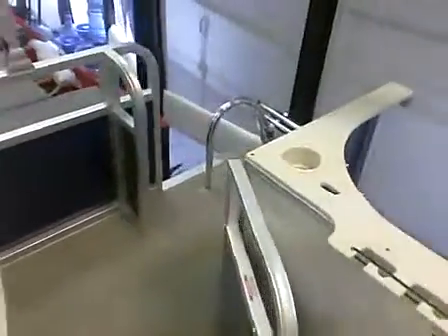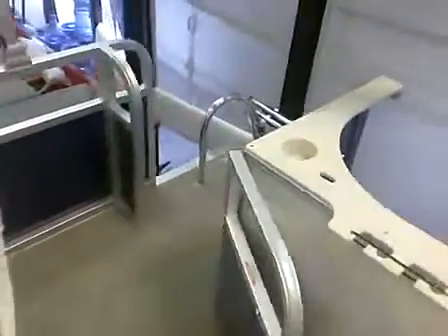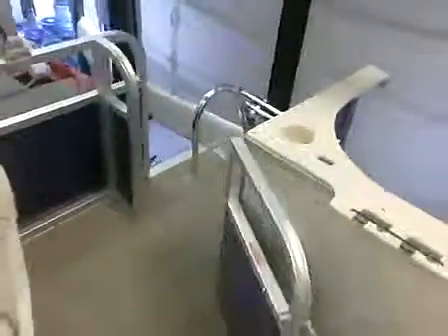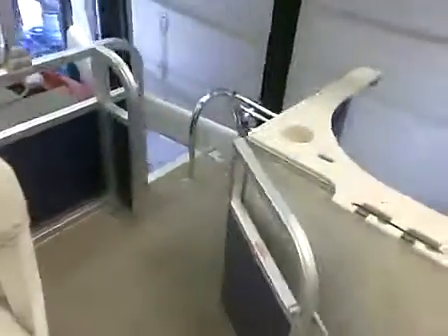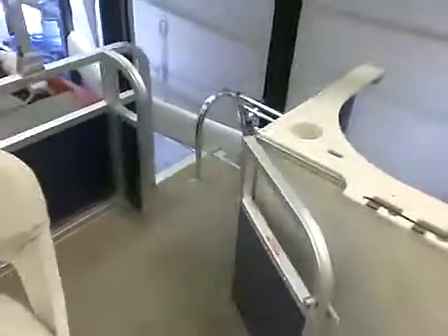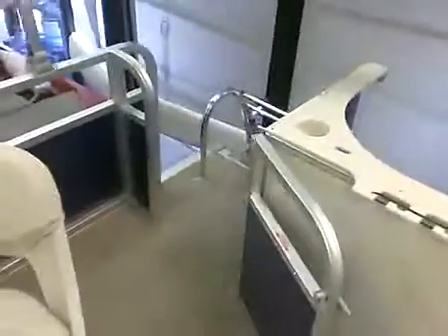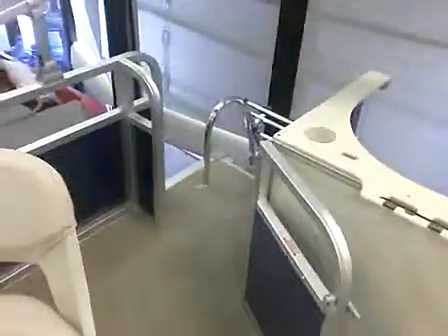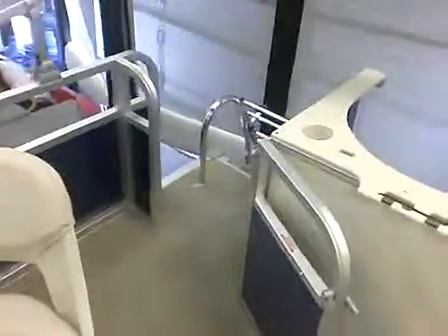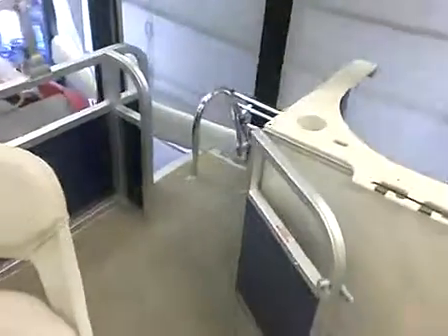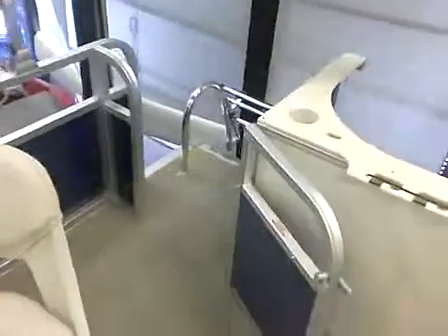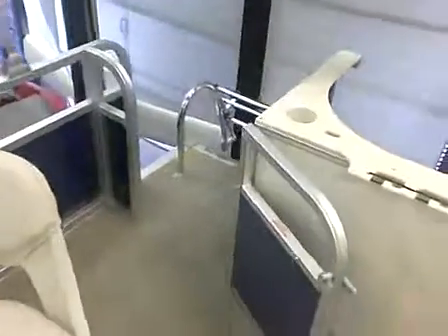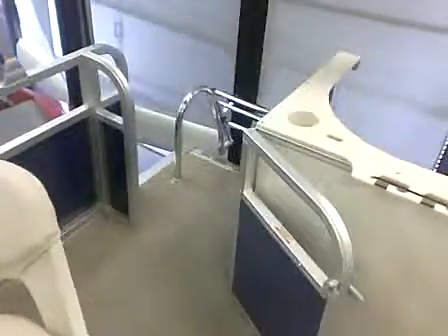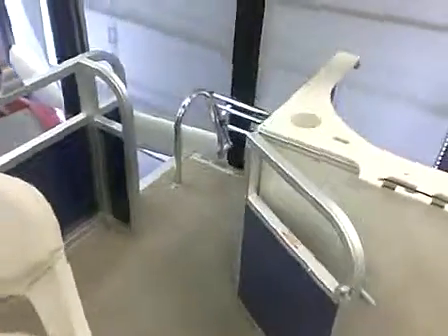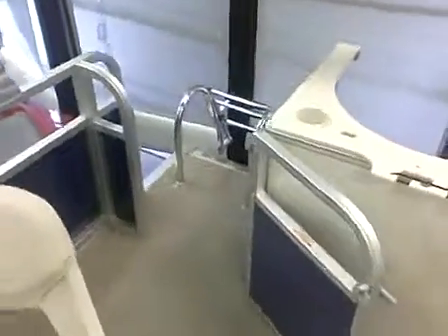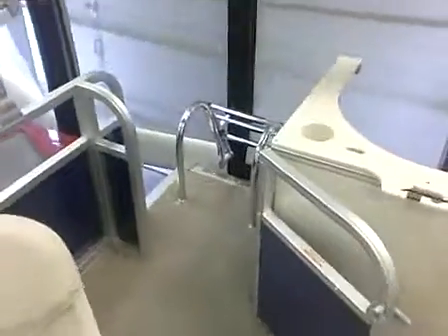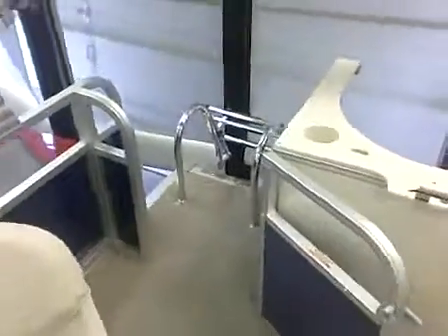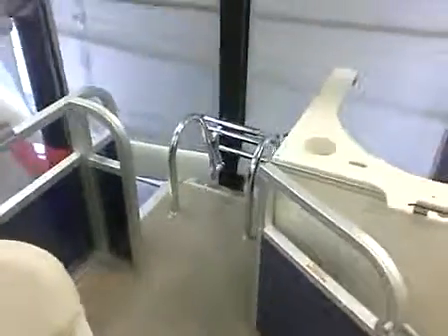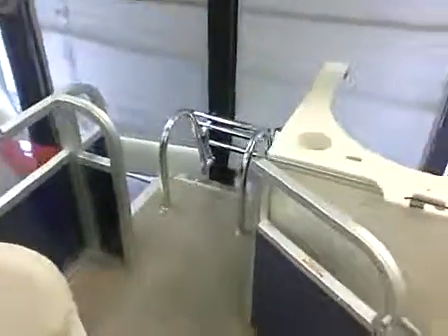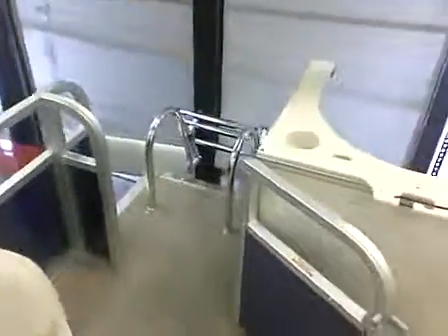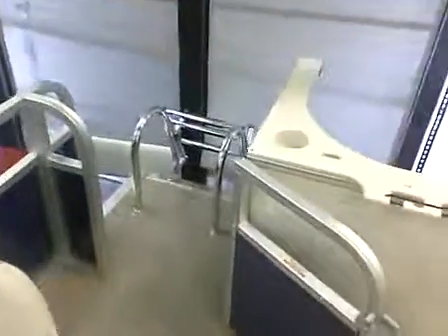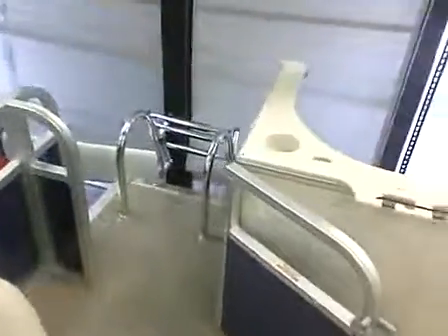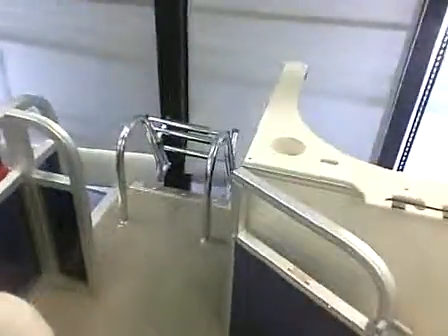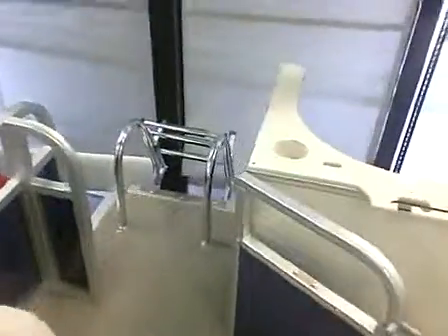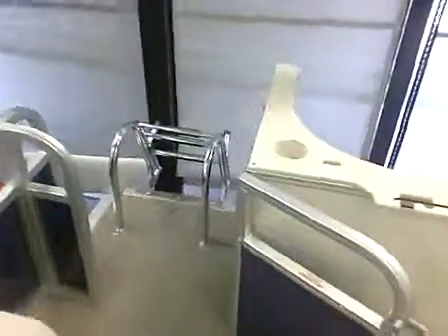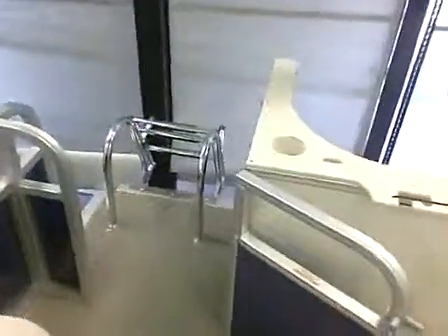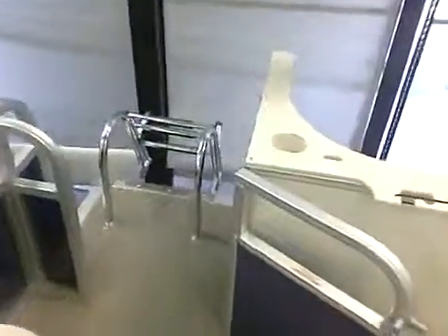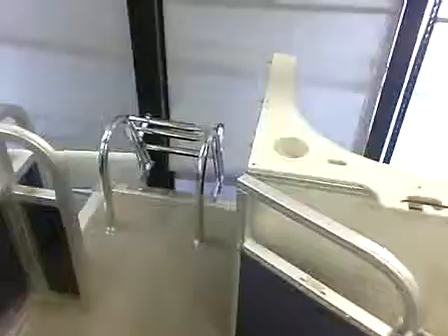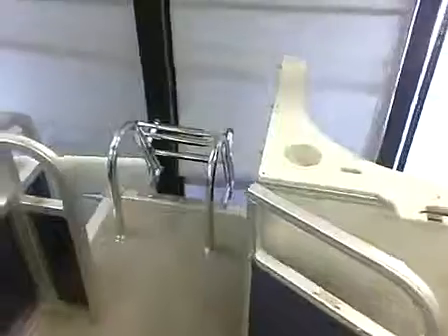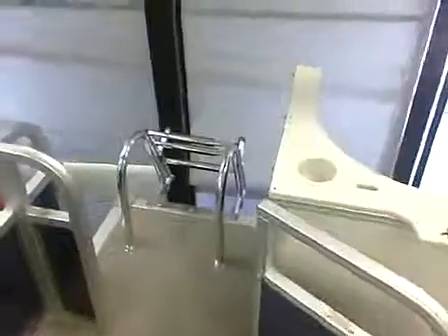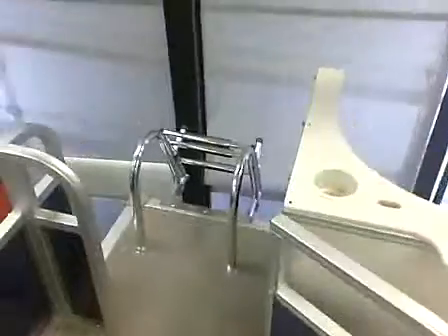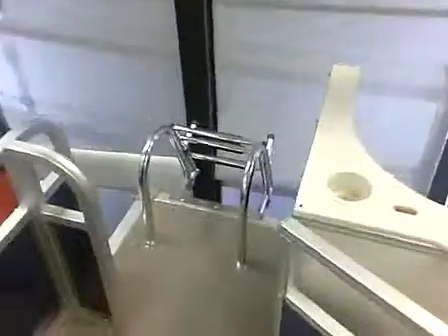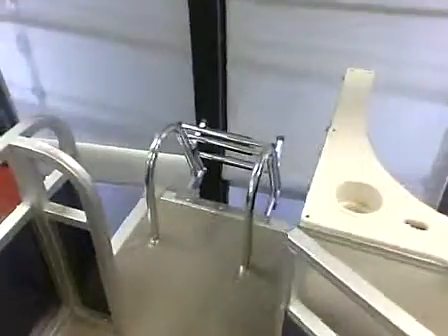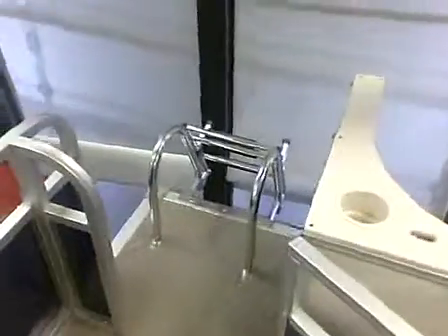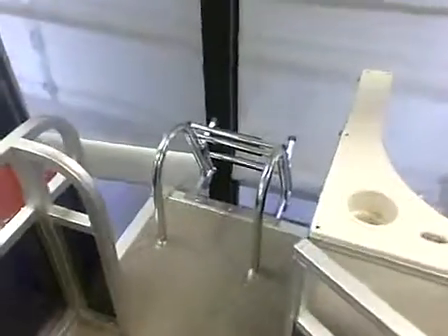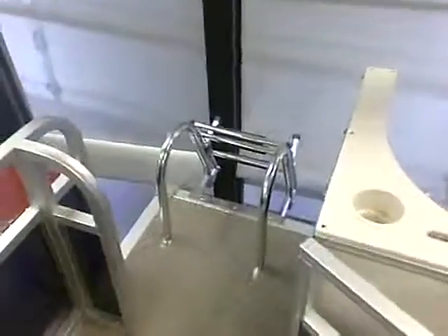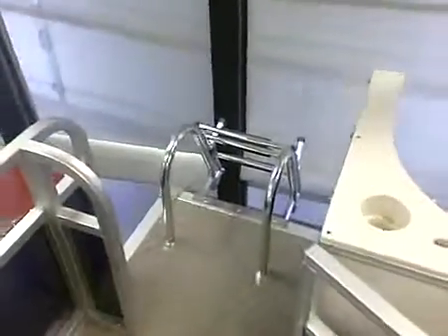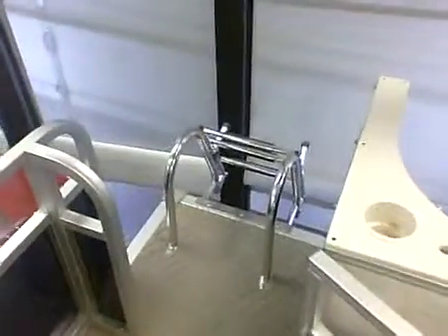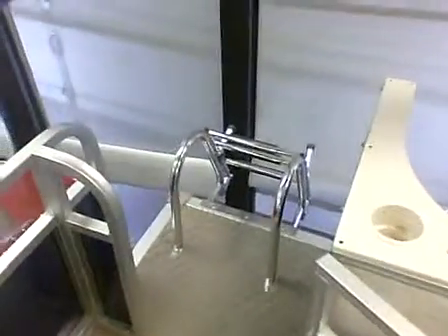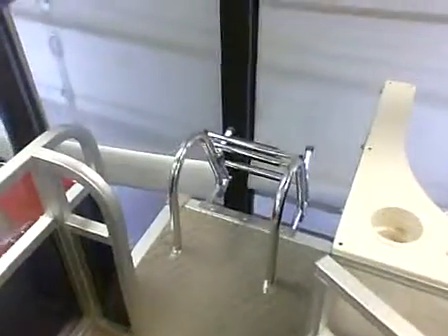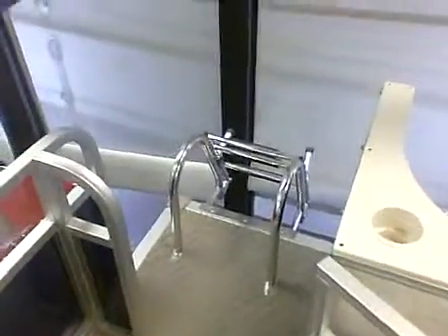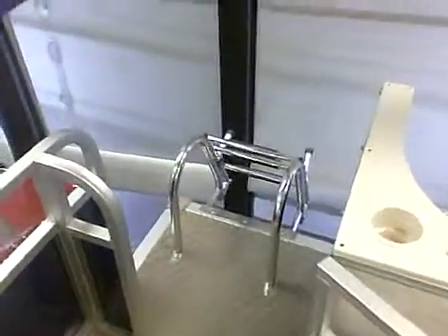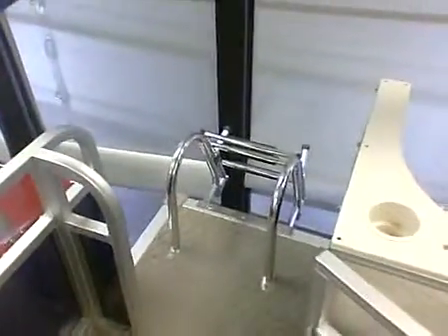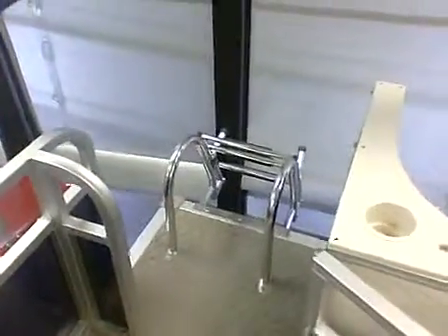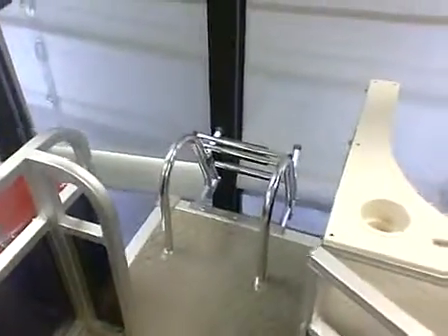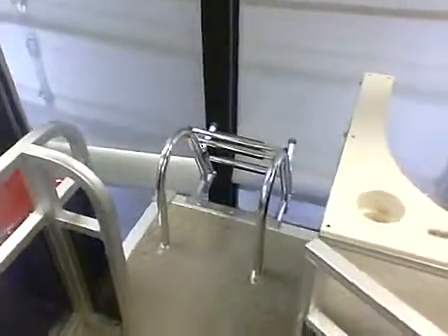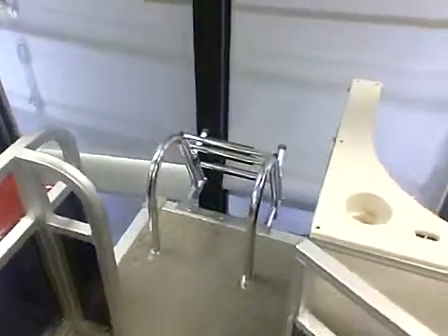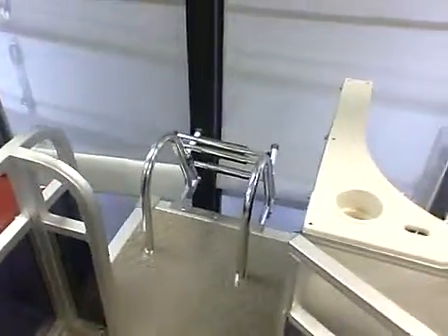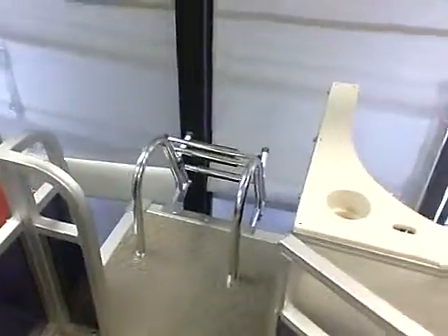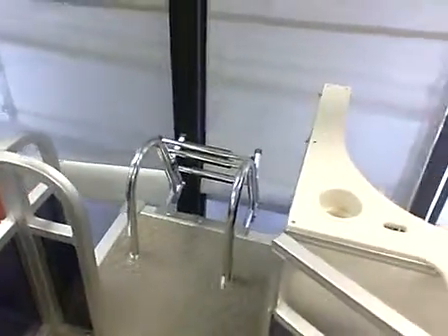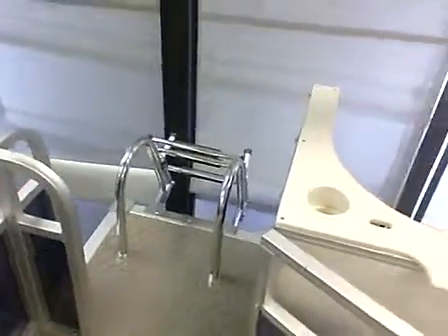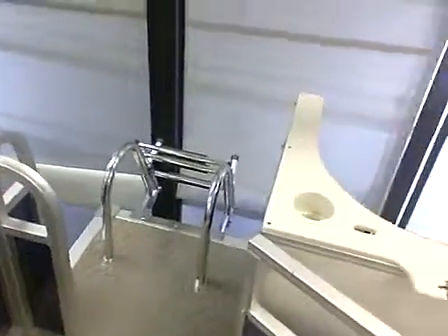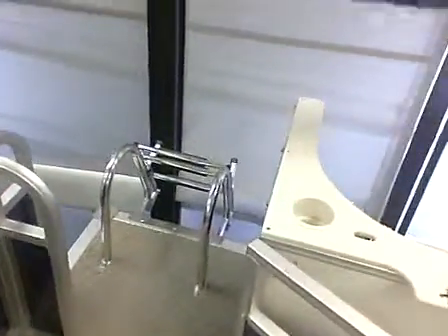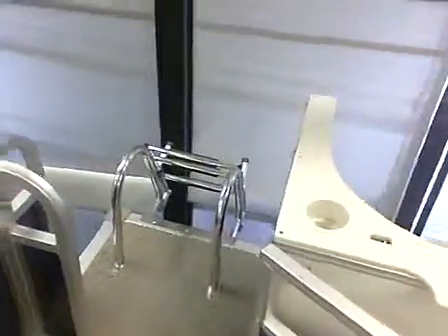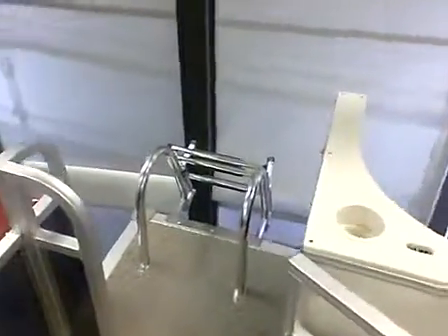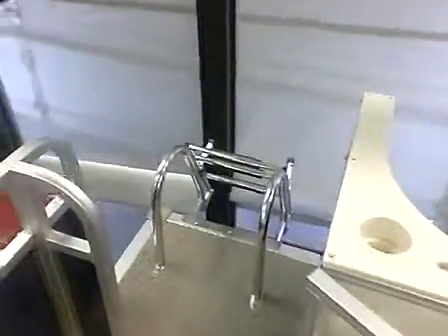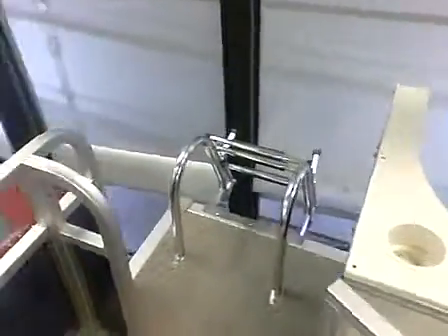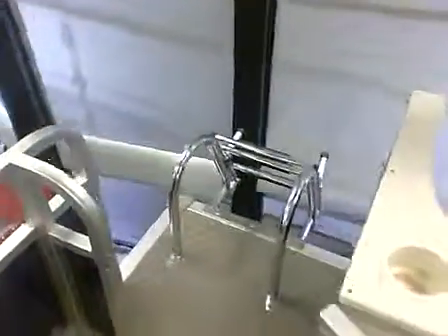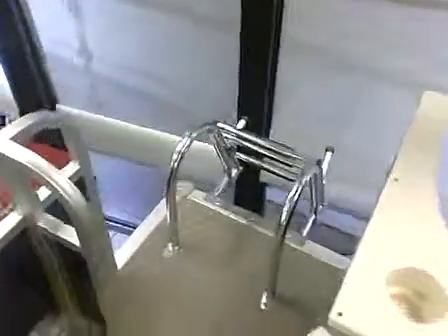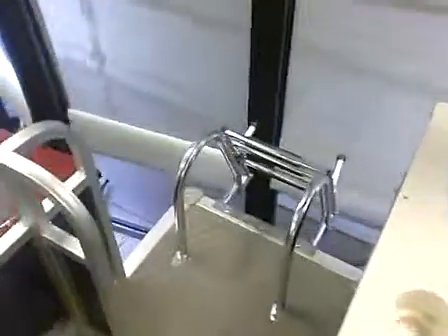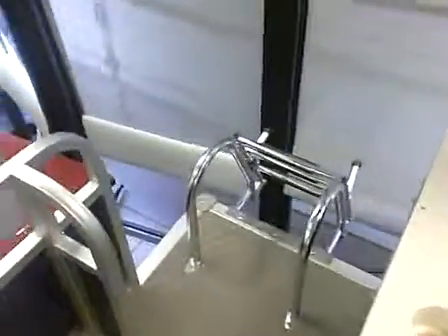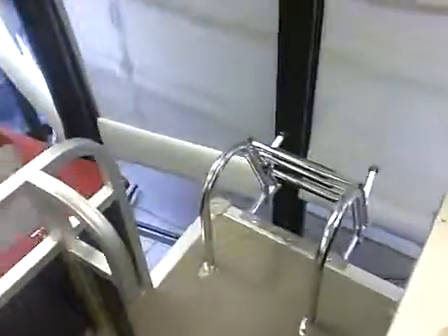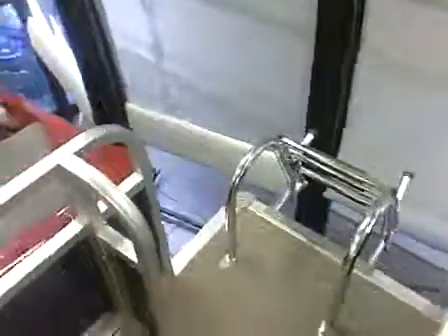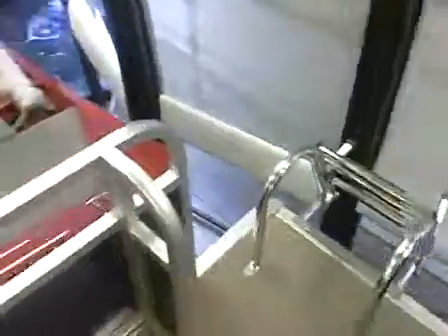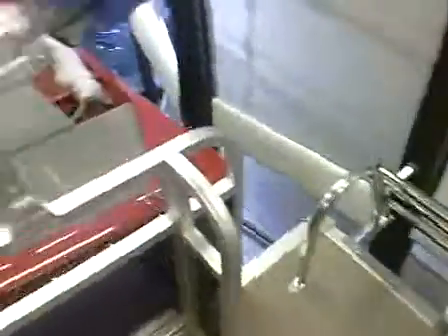Rear entry. This boat is eight and a half foot wide.